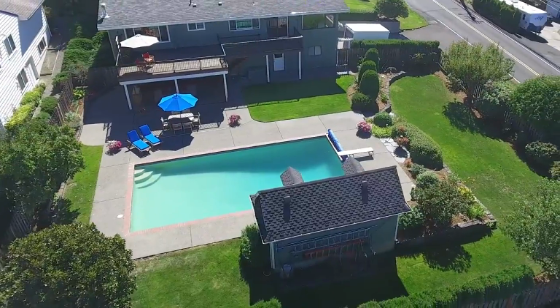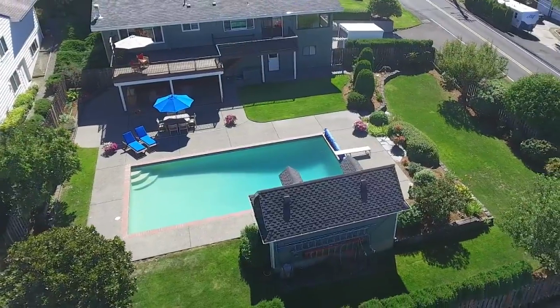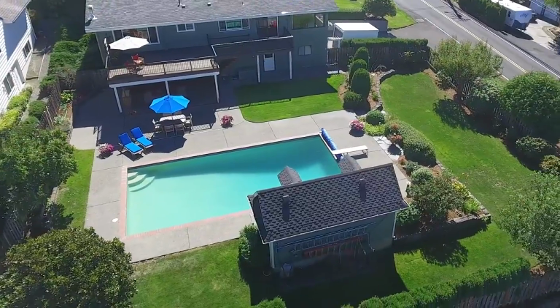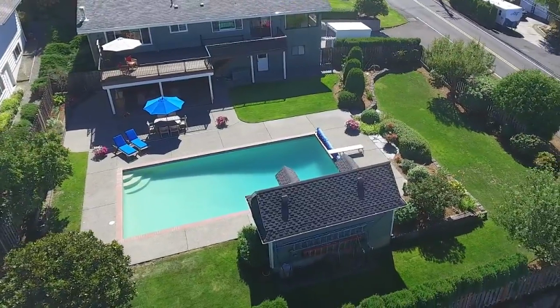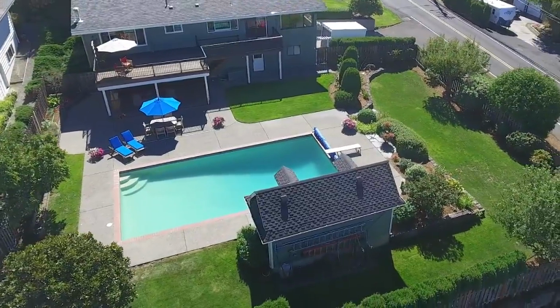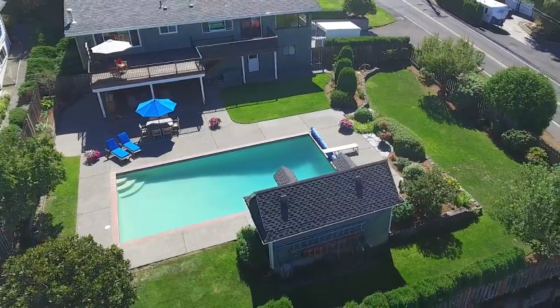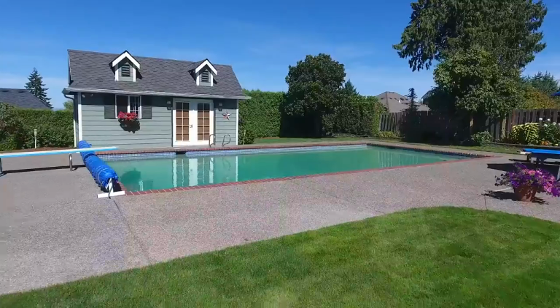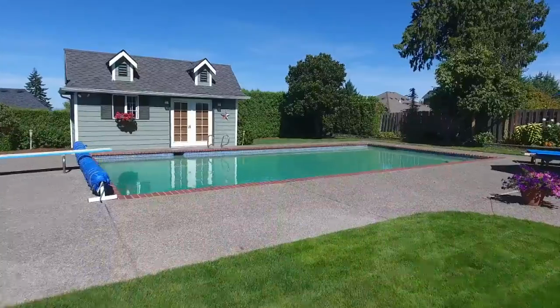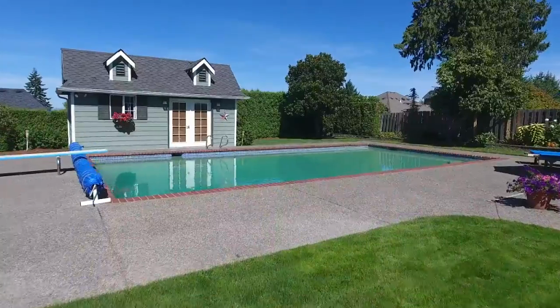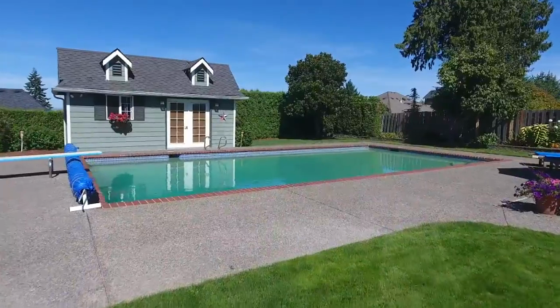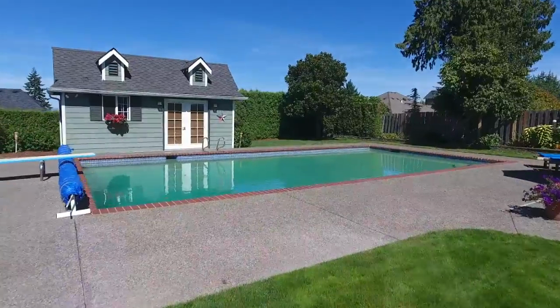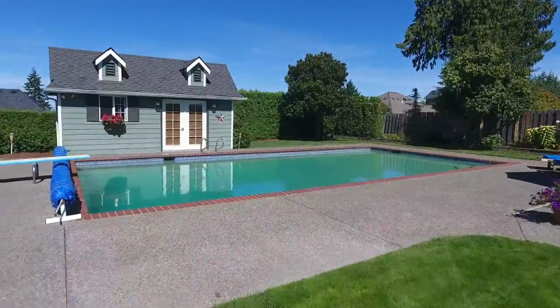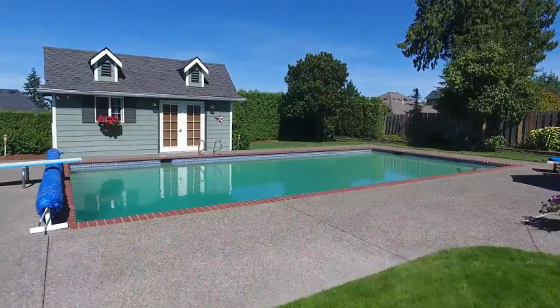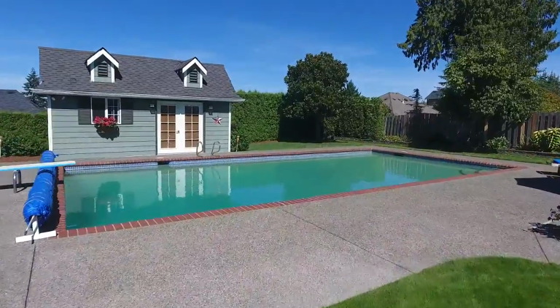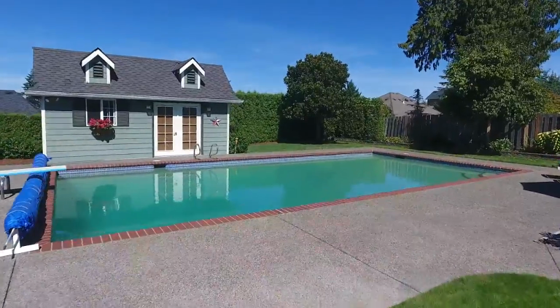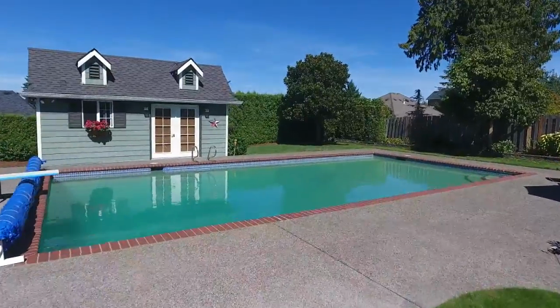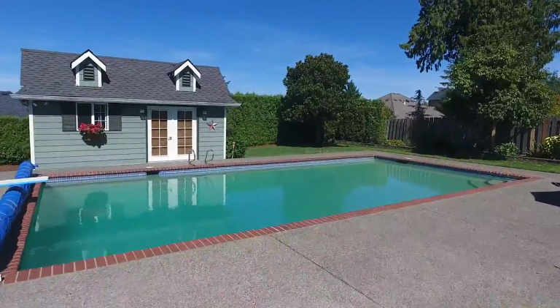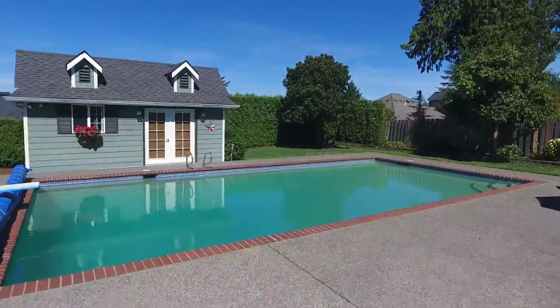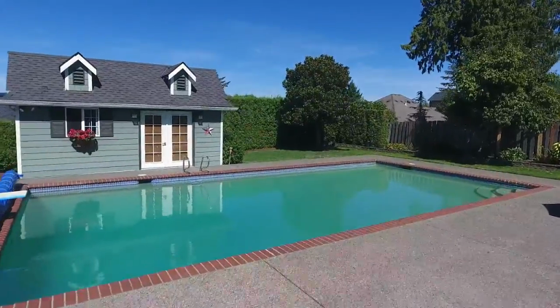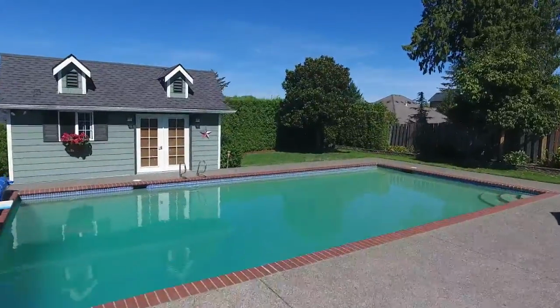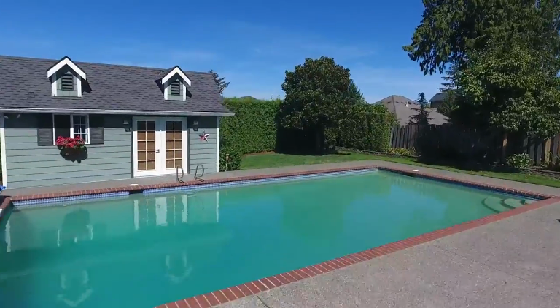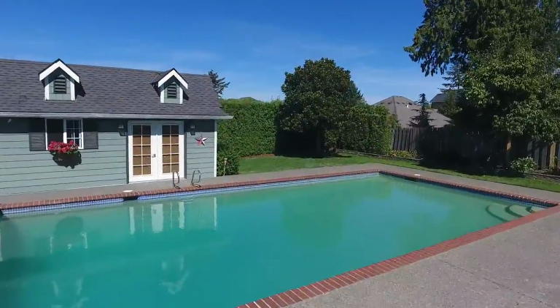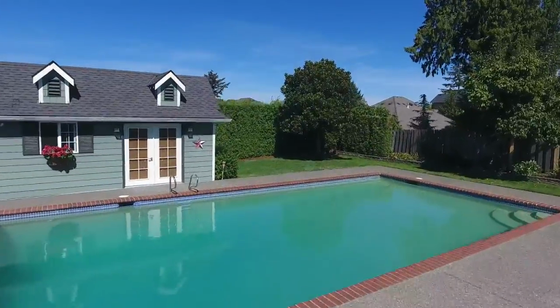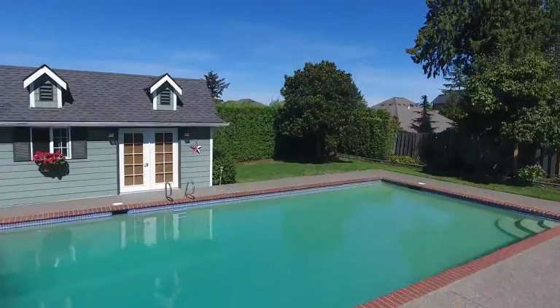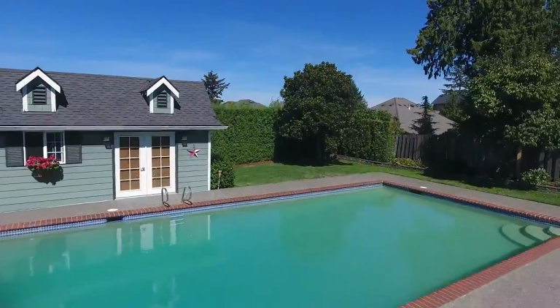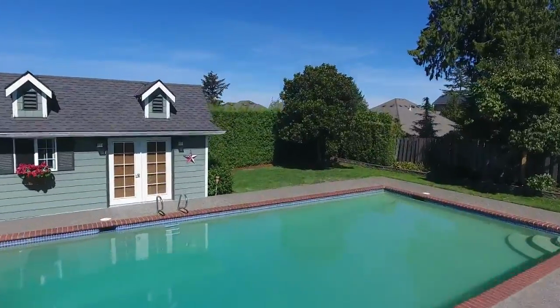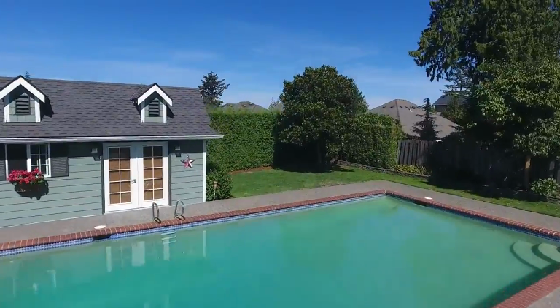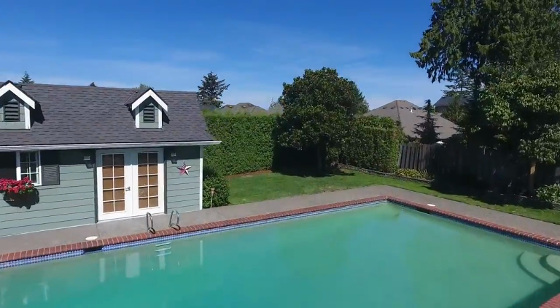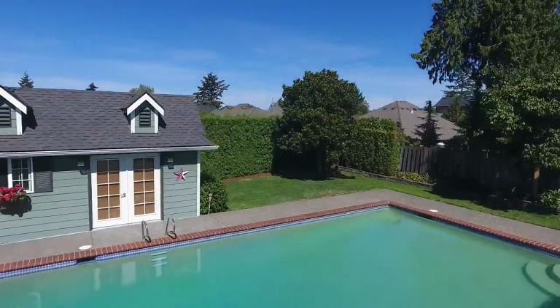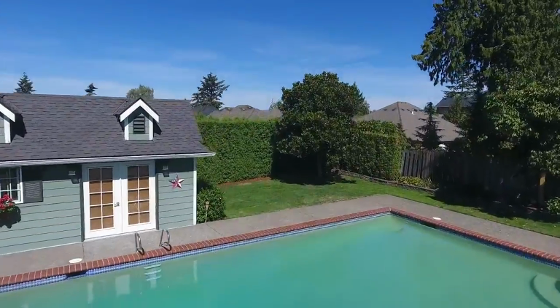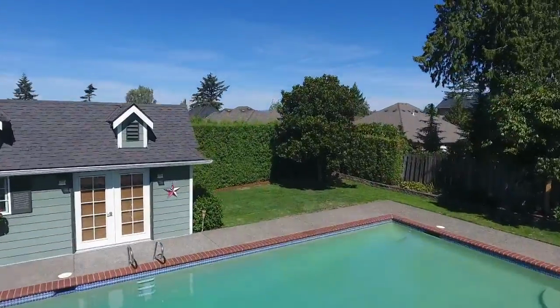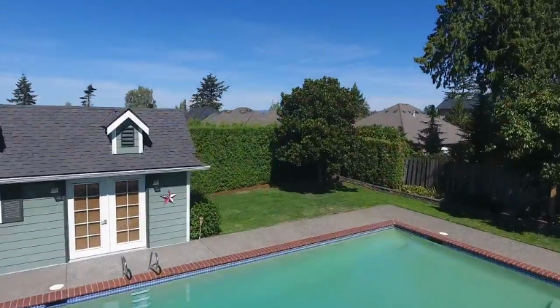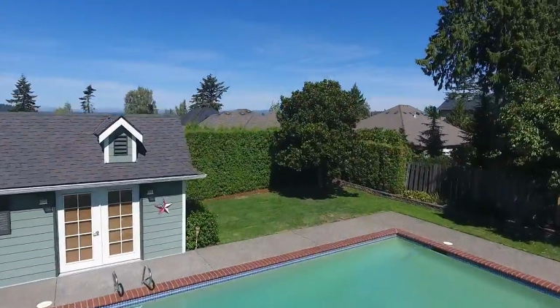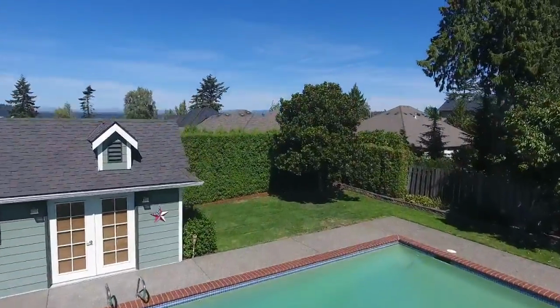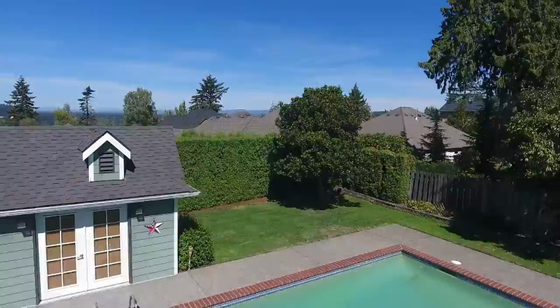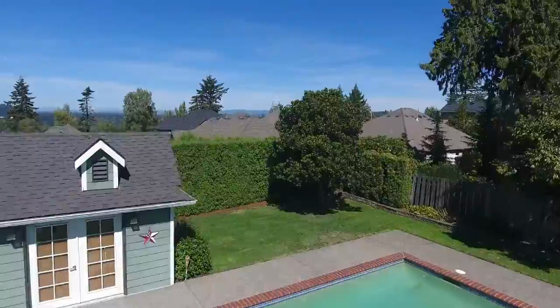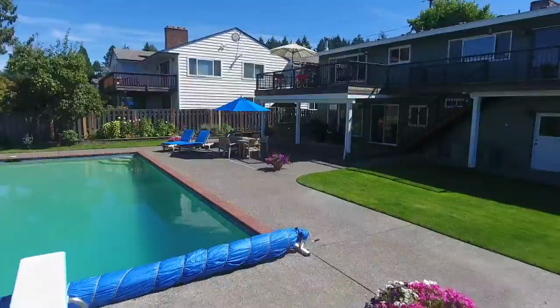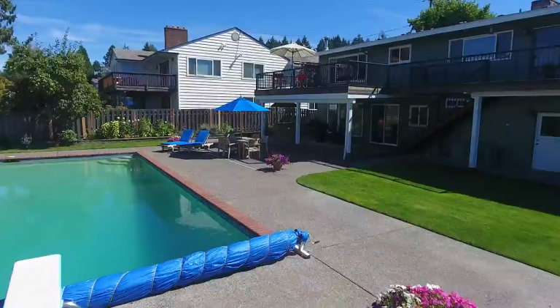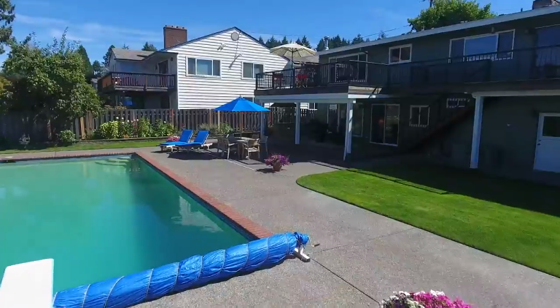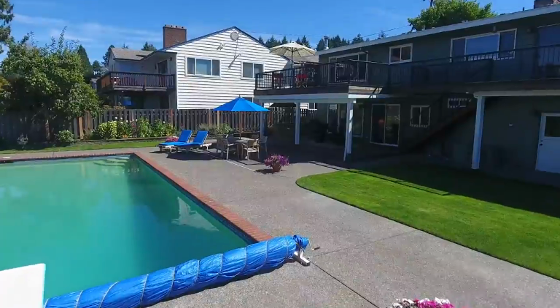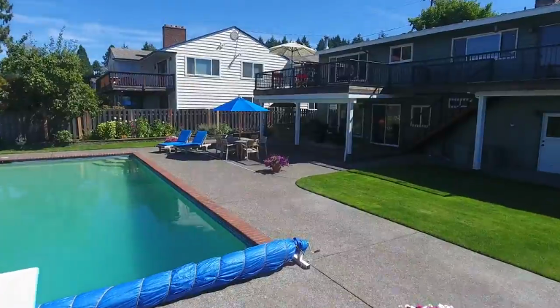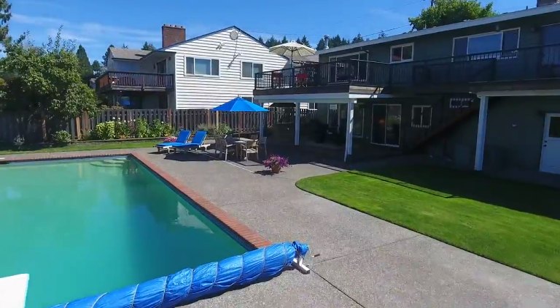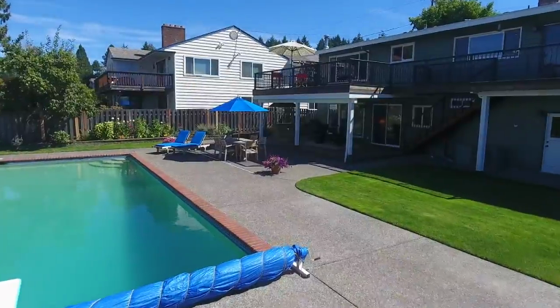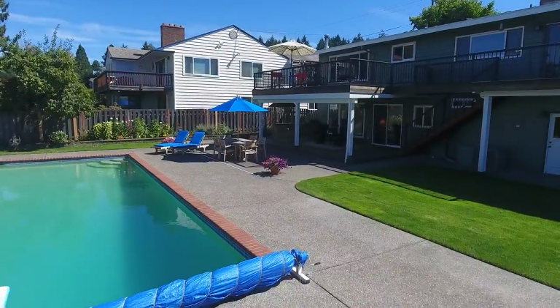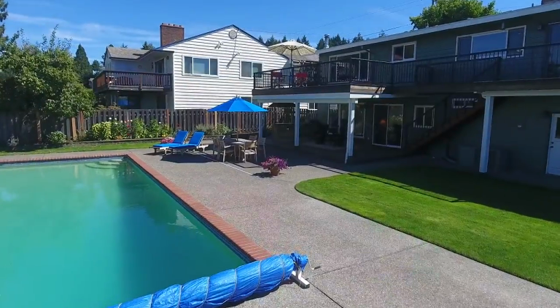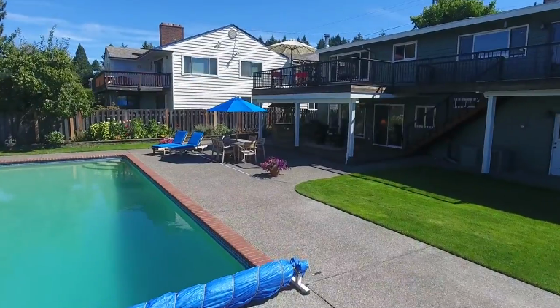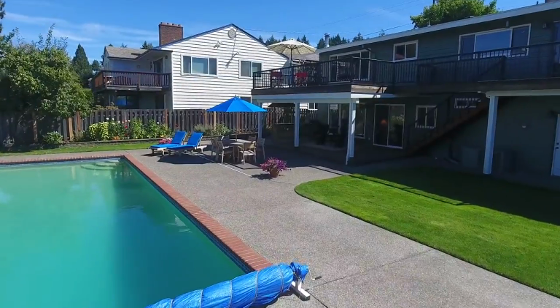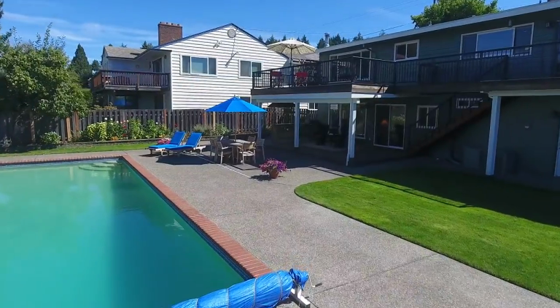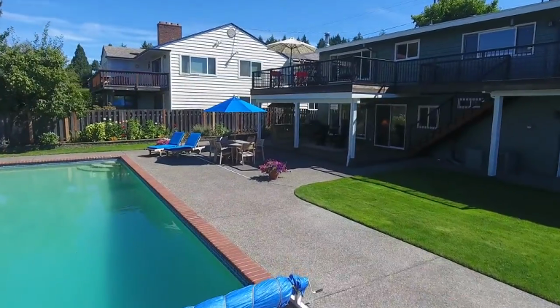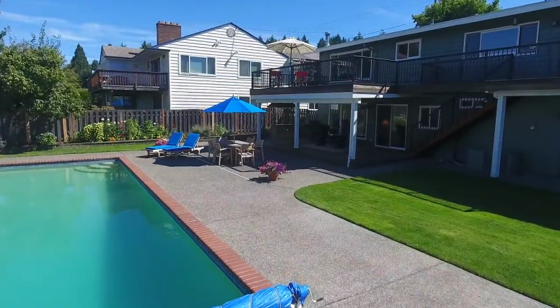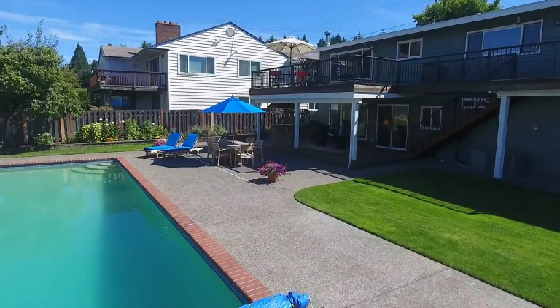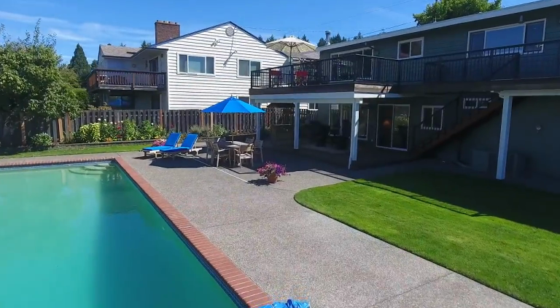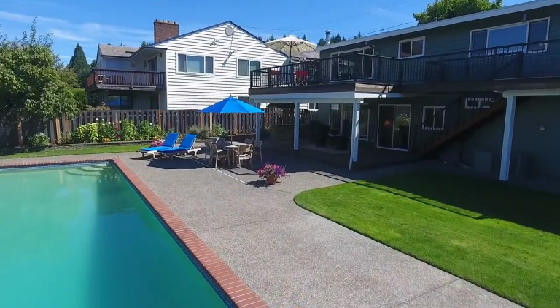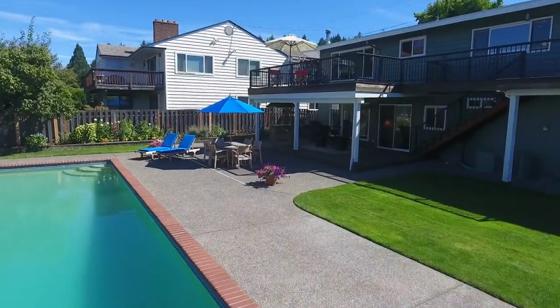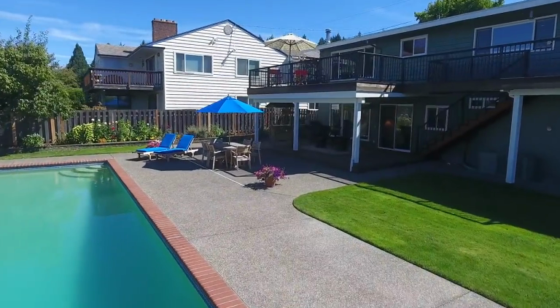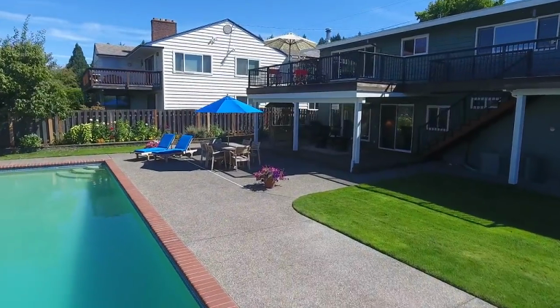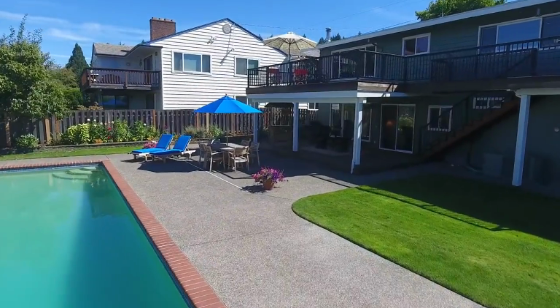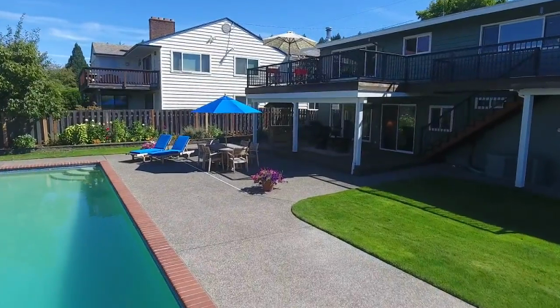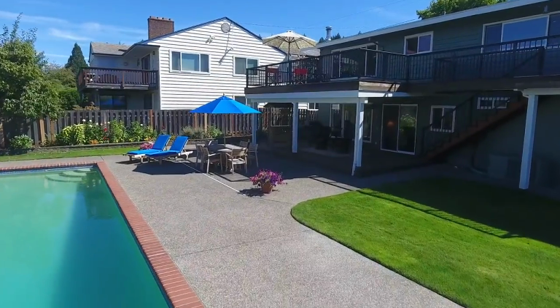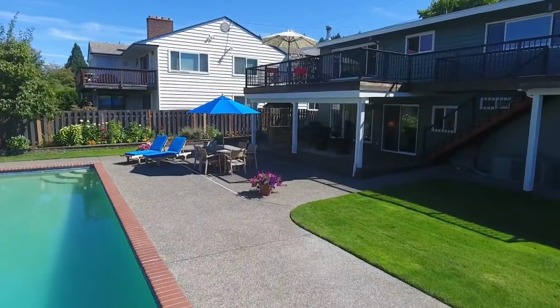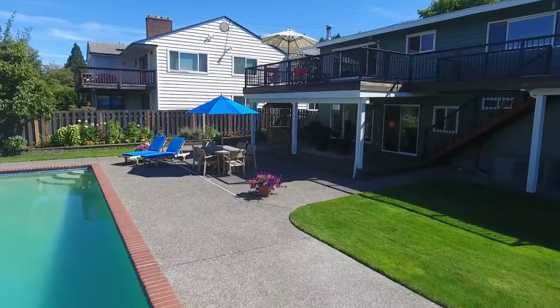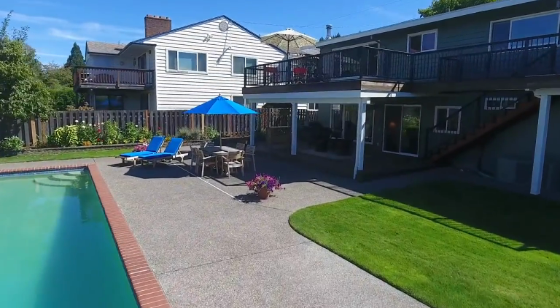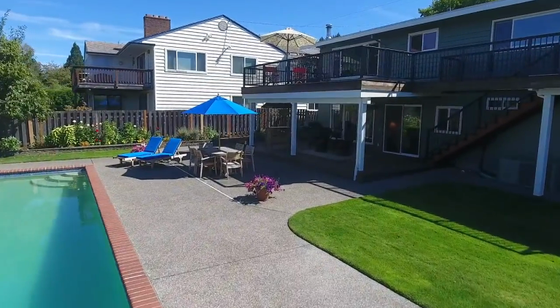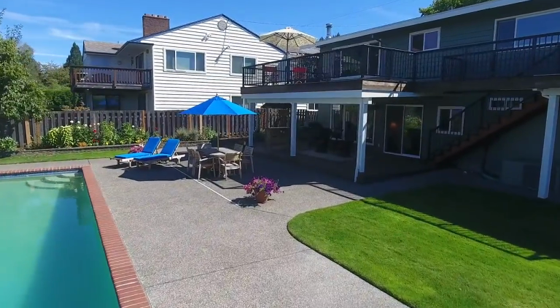You can entertain friends and family by the beautiful pool or relax on the mahogany decks and take in the serene setting.